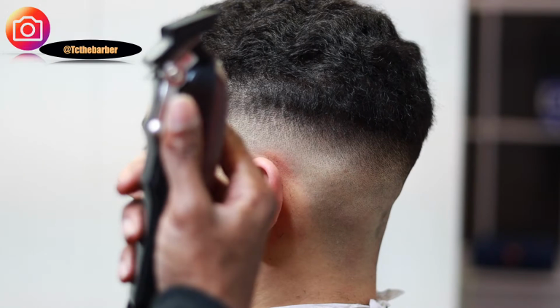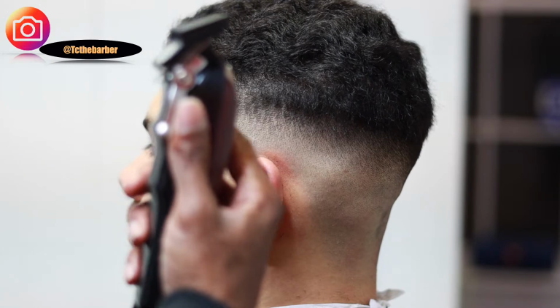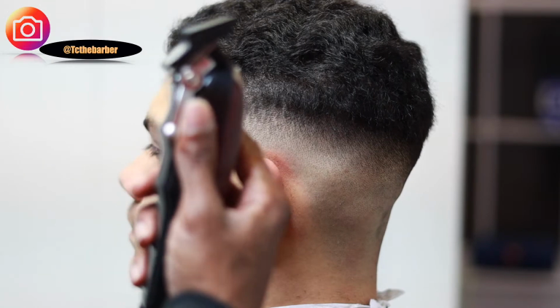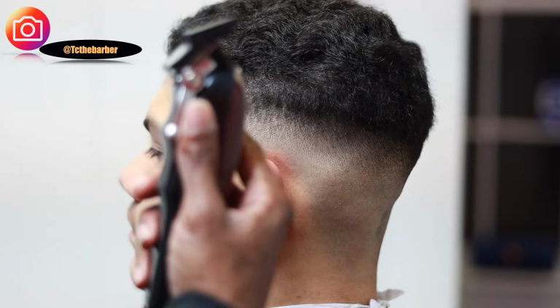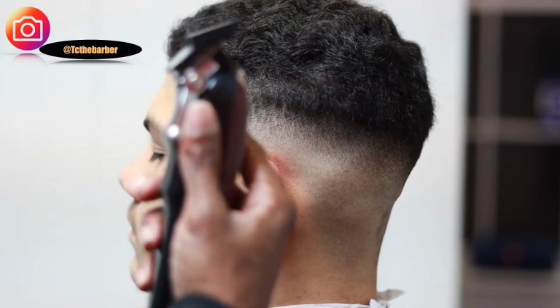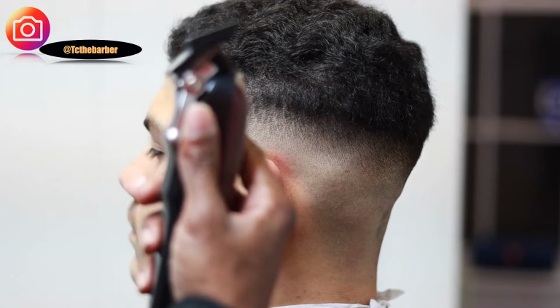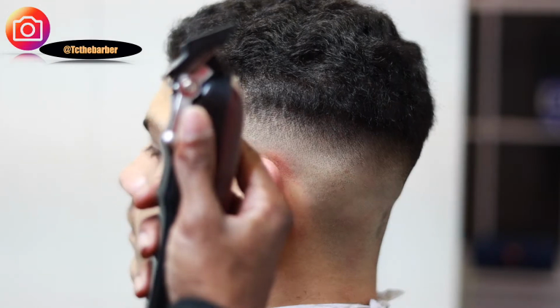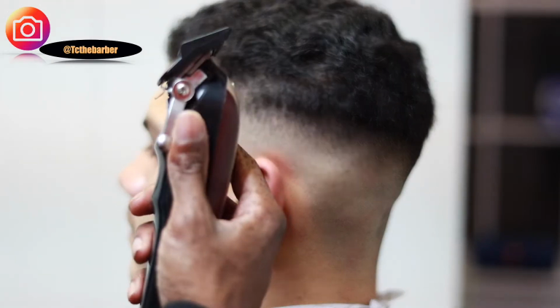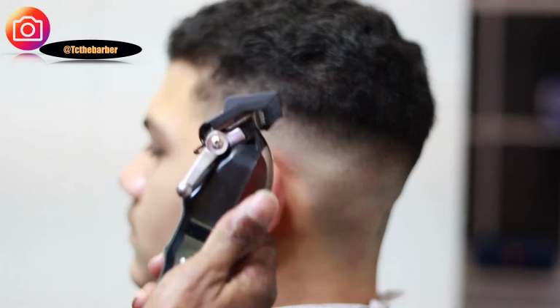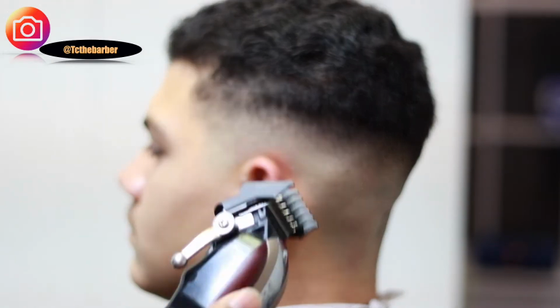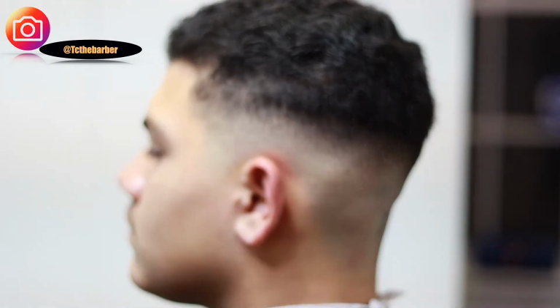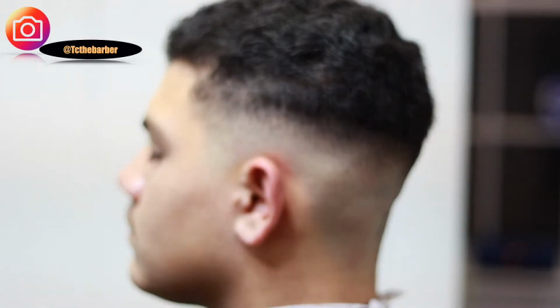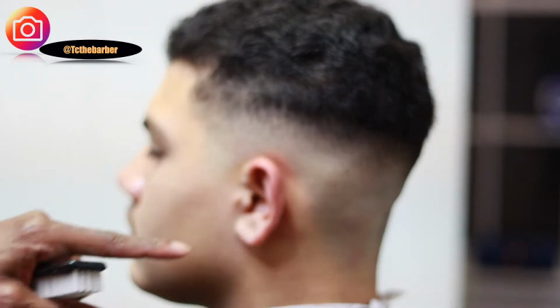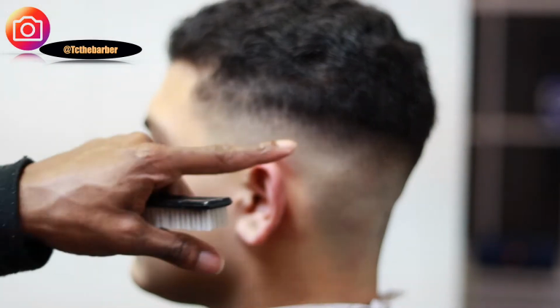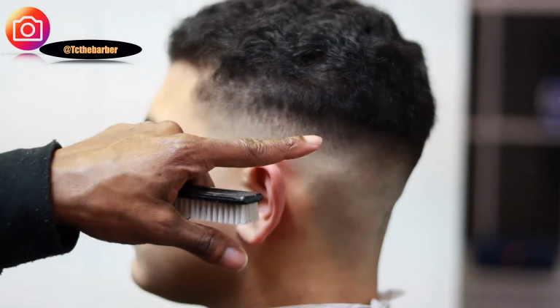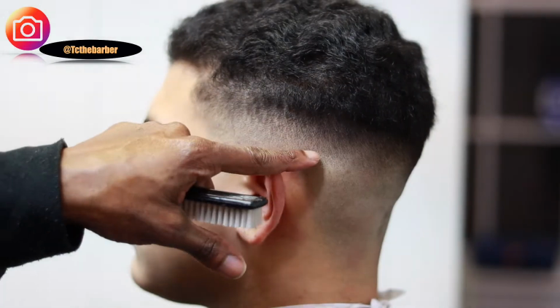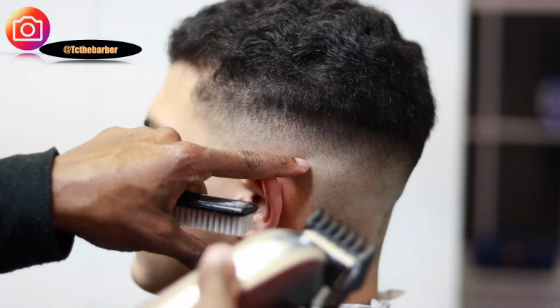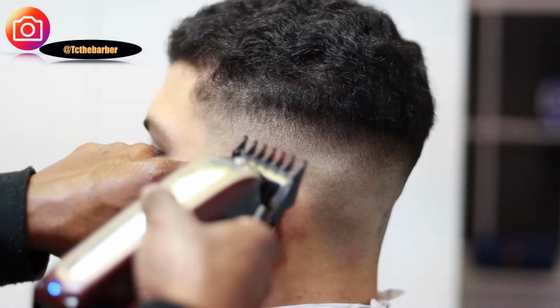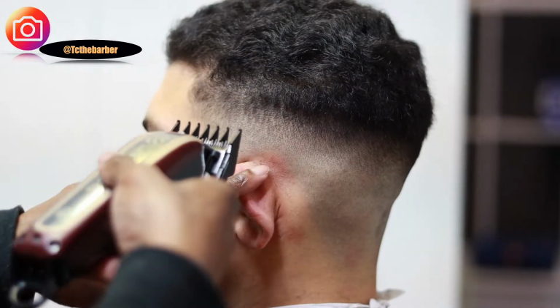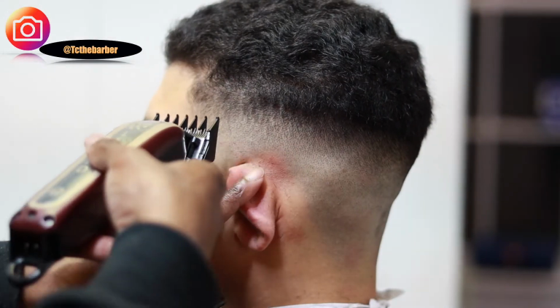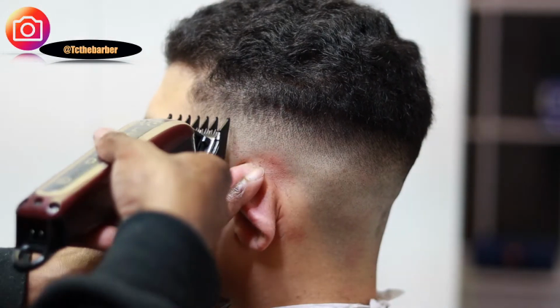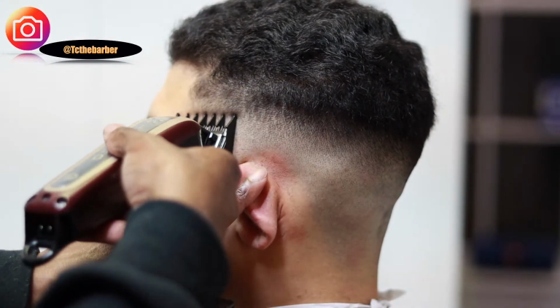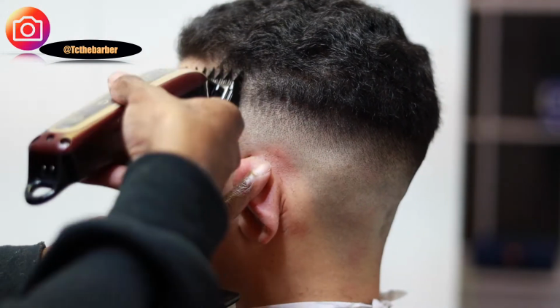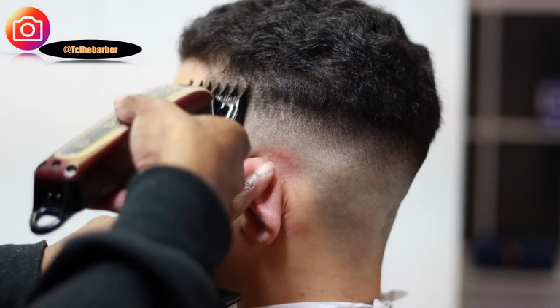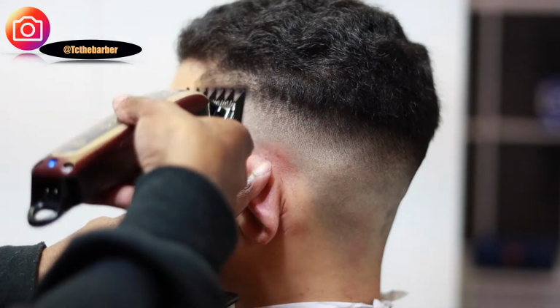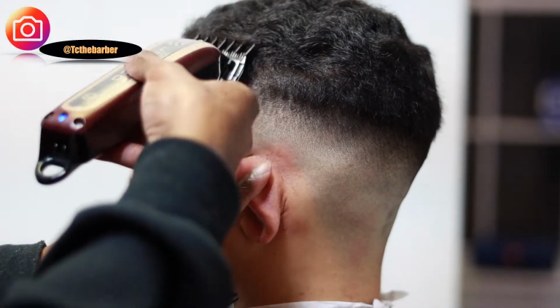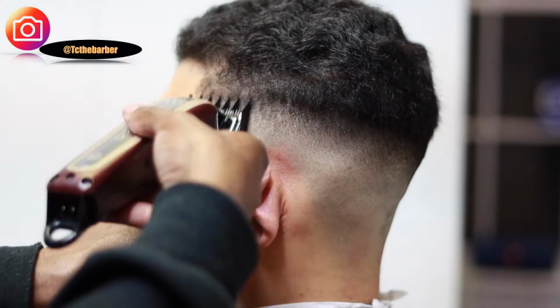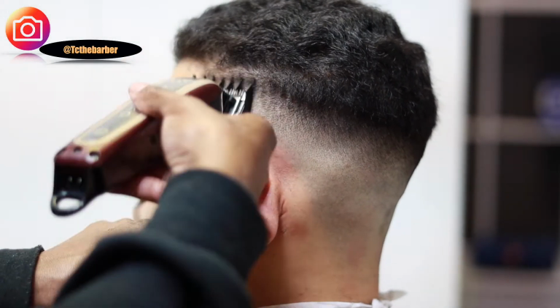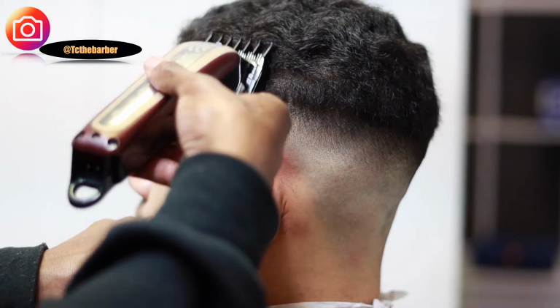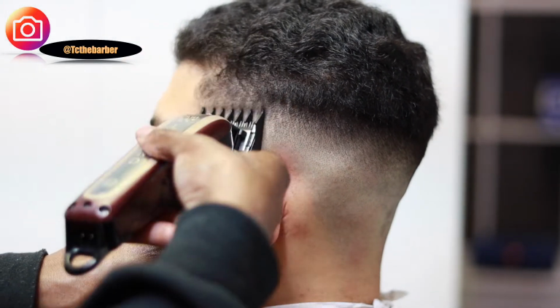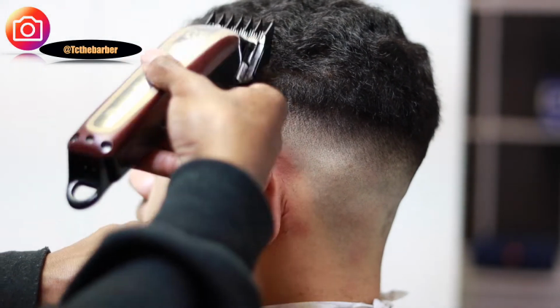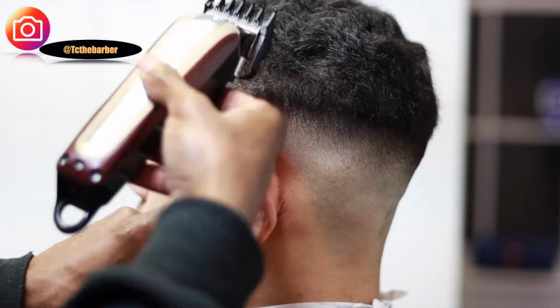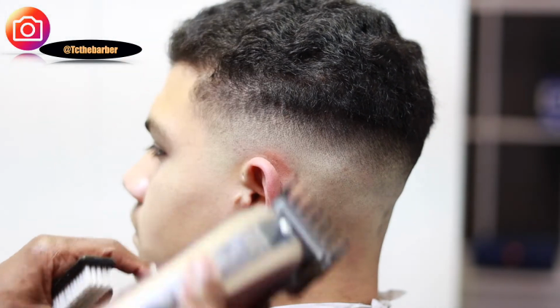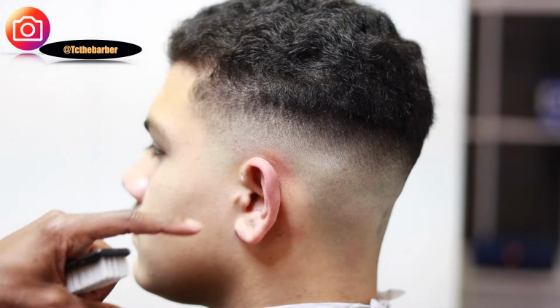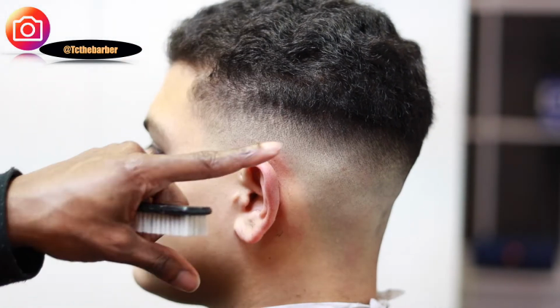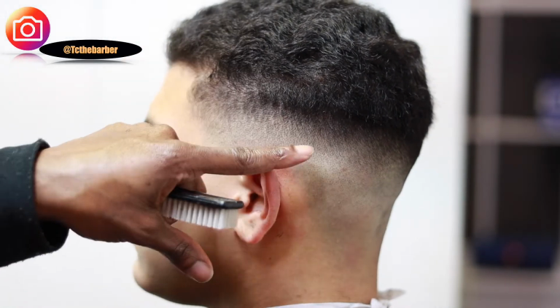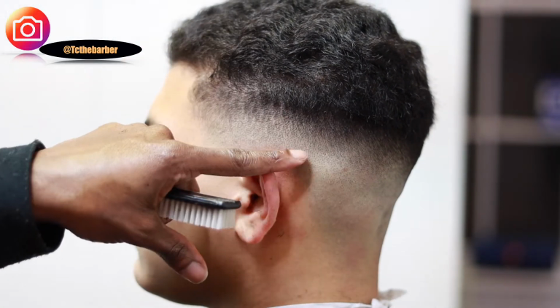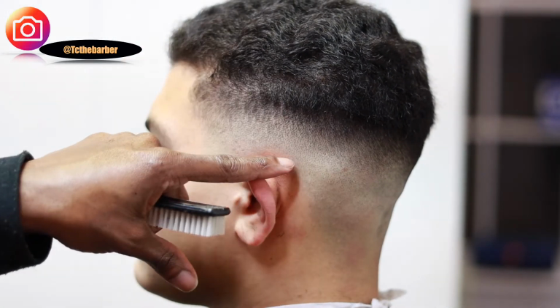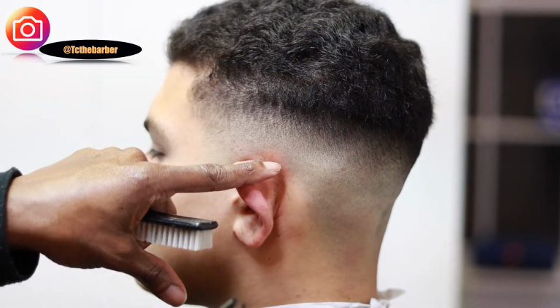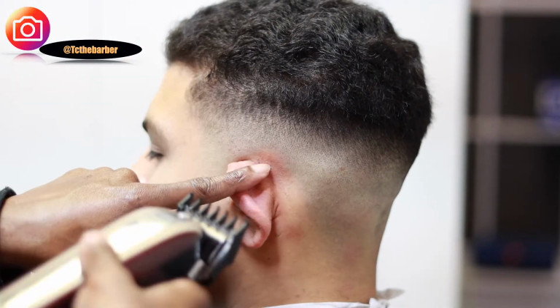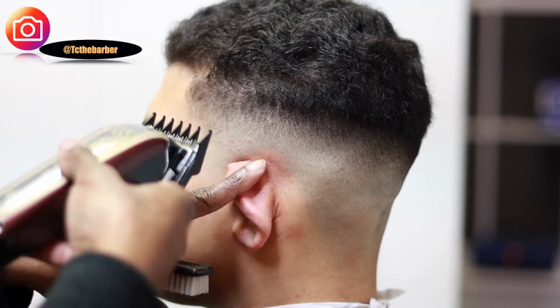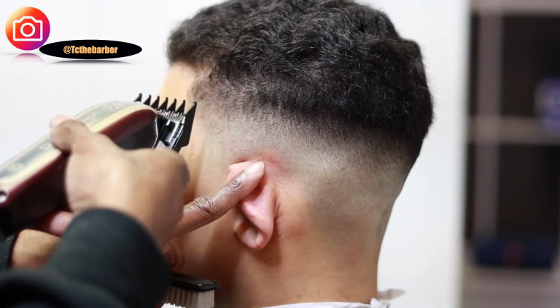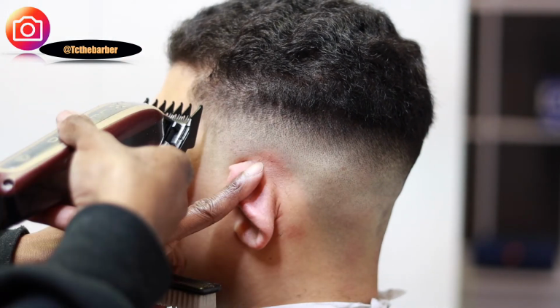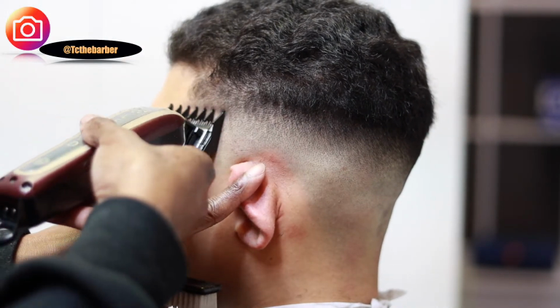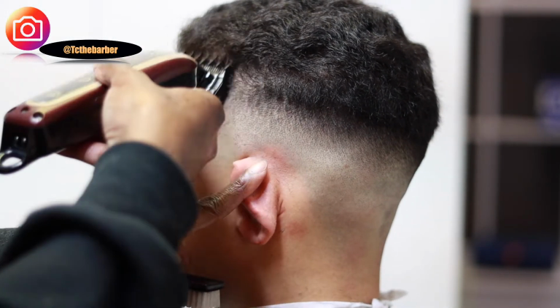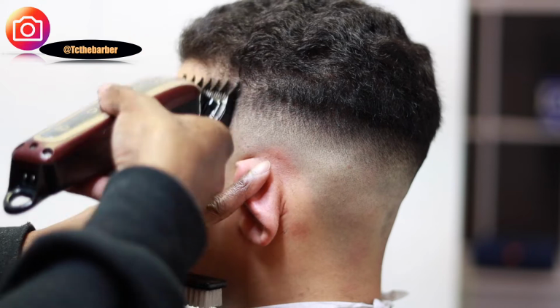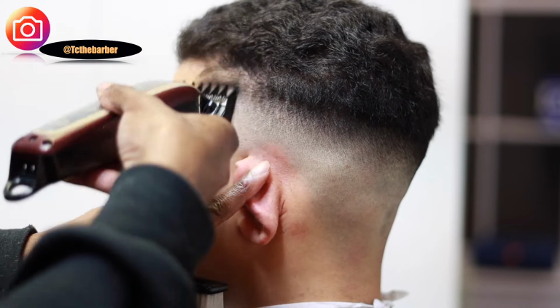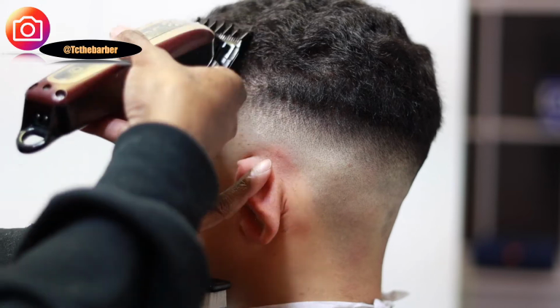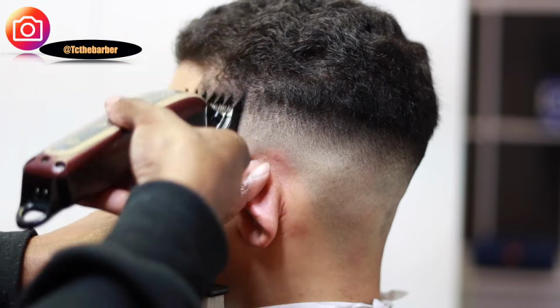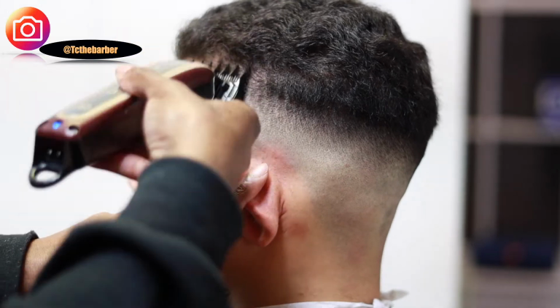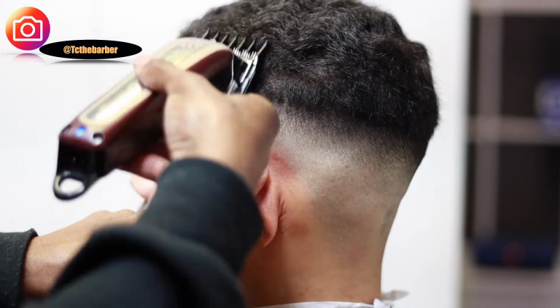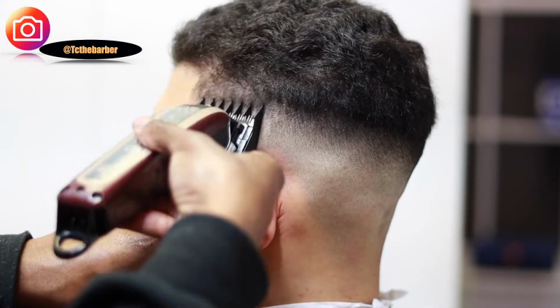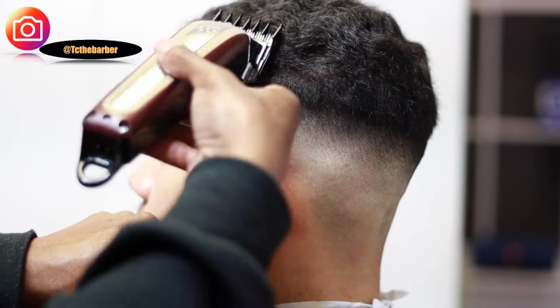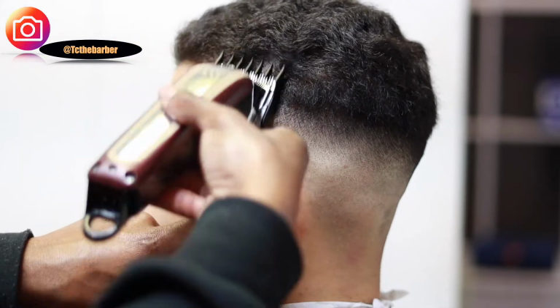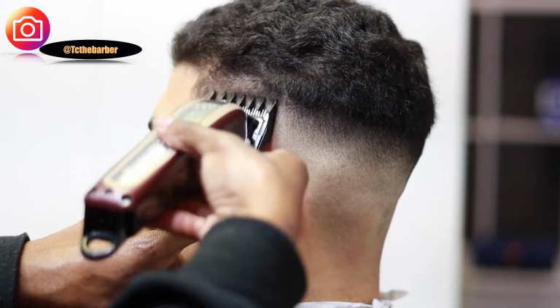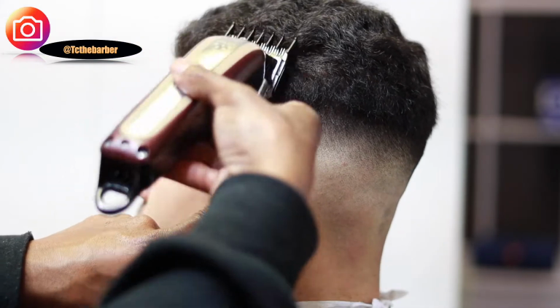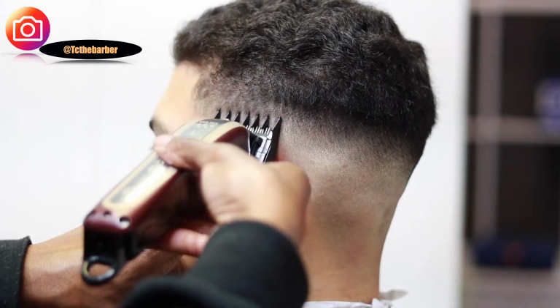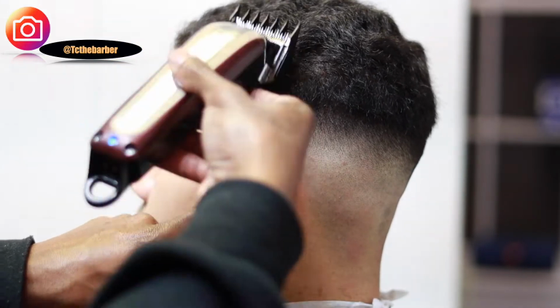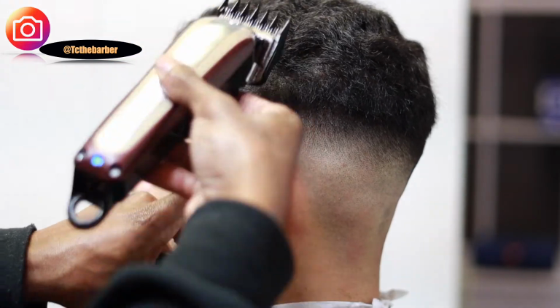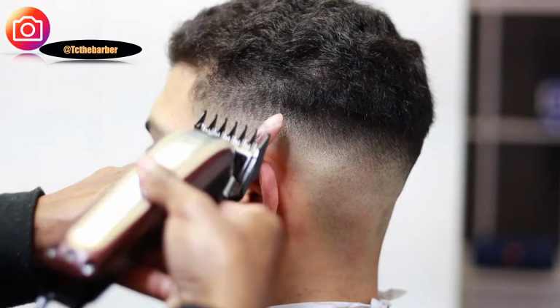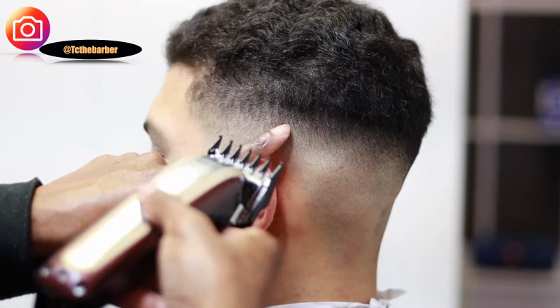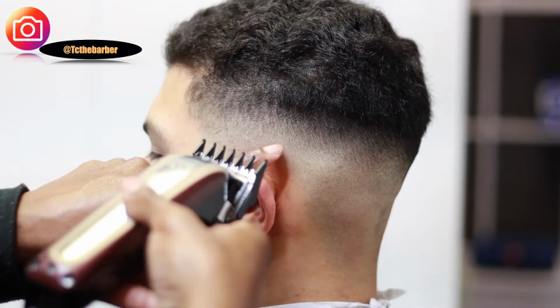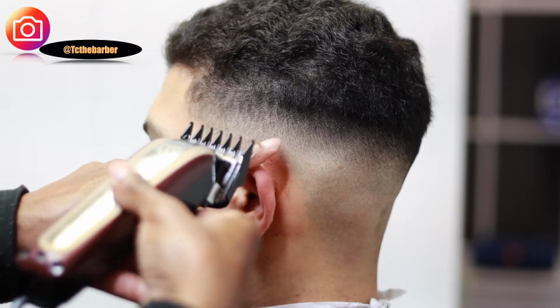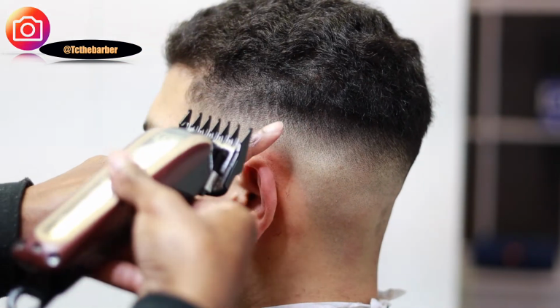With the one and a half guard with the lever all the way open, I'm gonna be going right up off the pyder ridge of the head, debulking, and then I can come back with the one guard to finish fading.